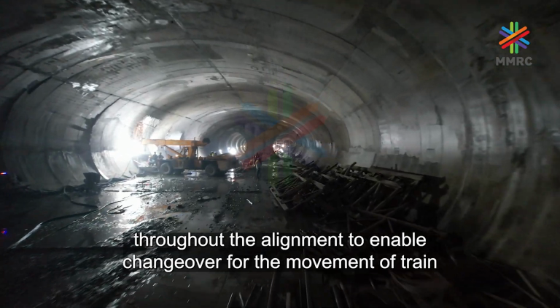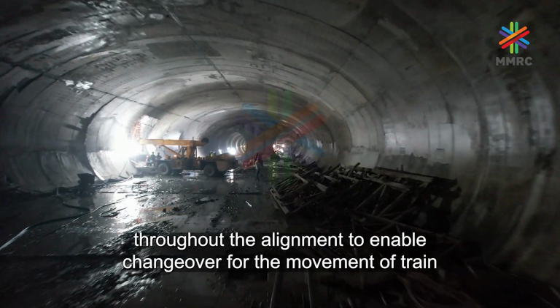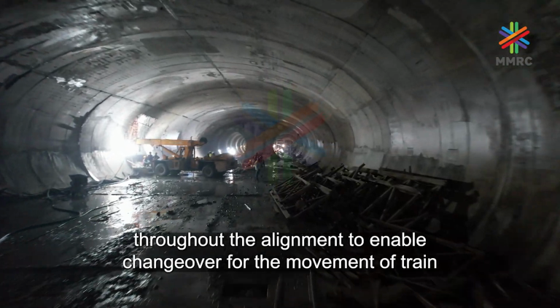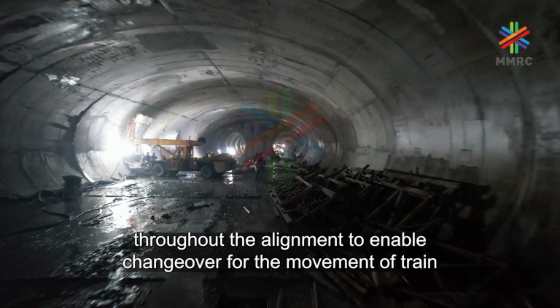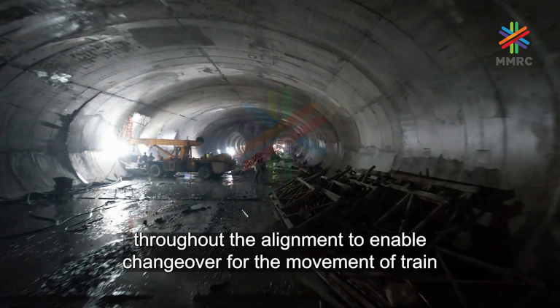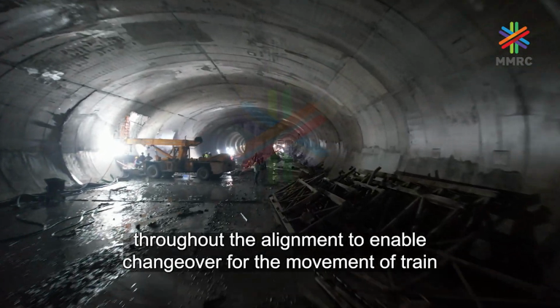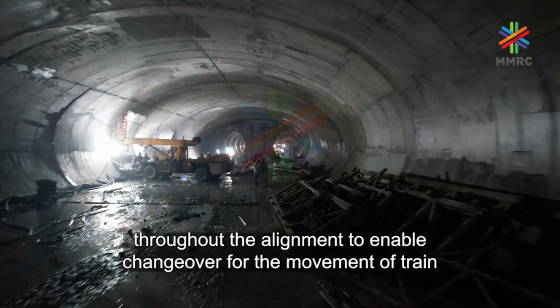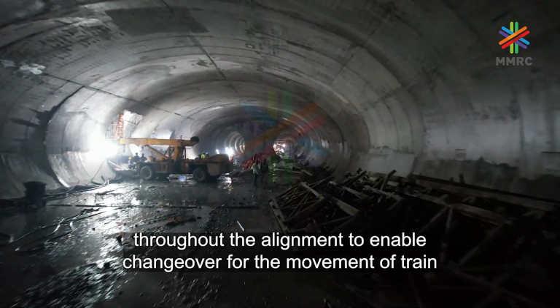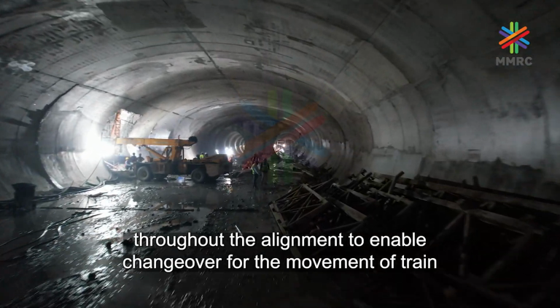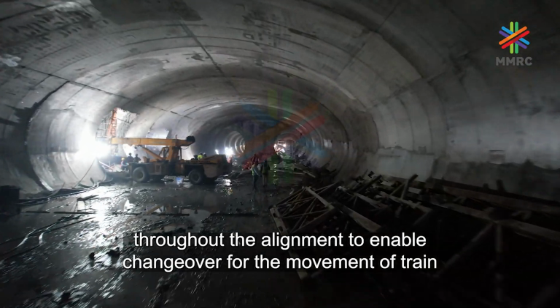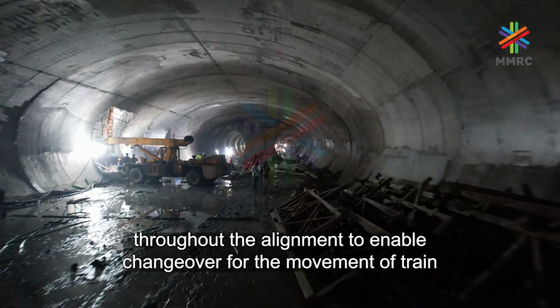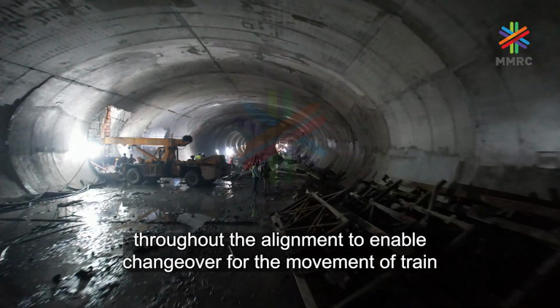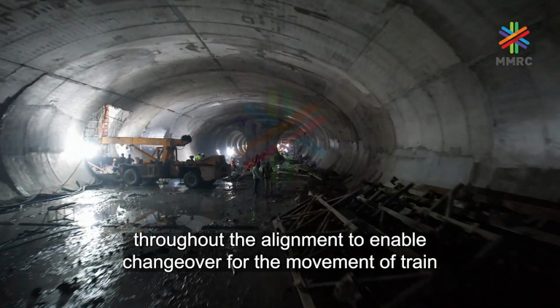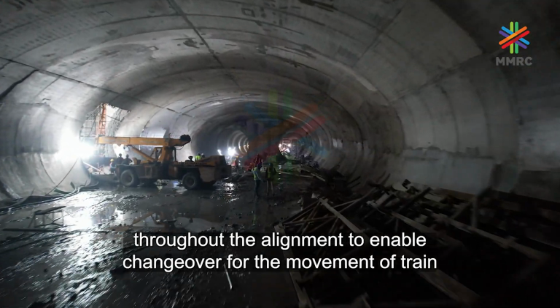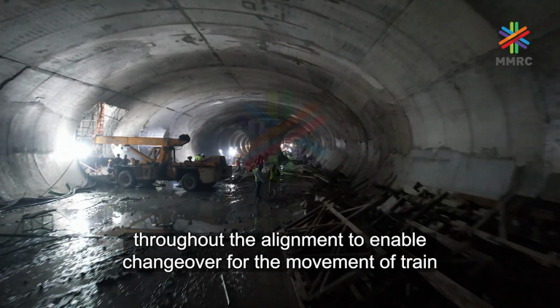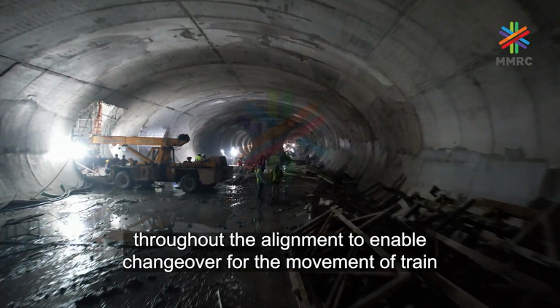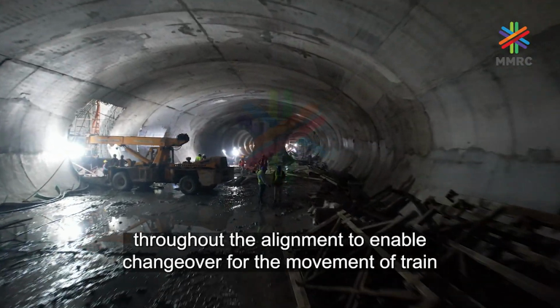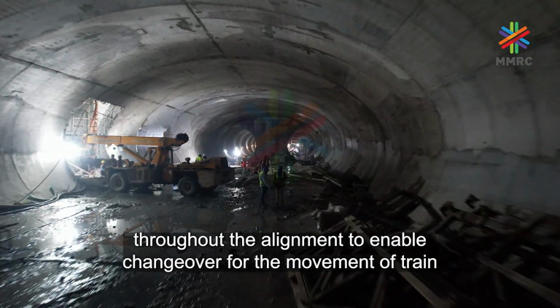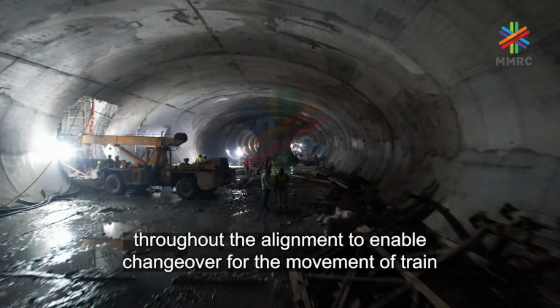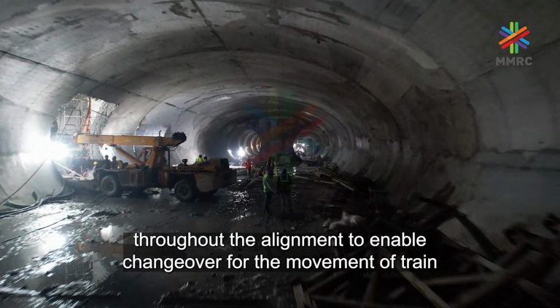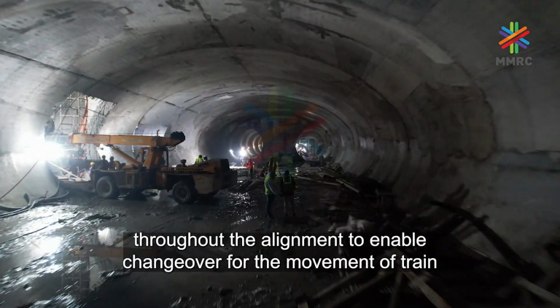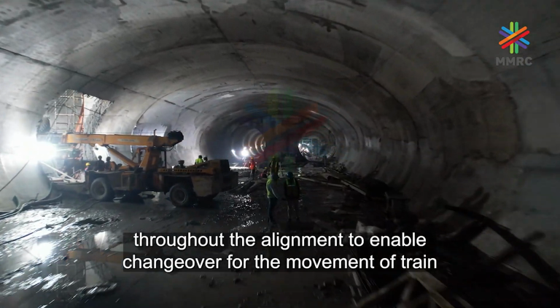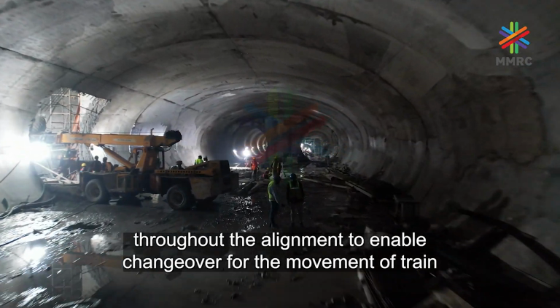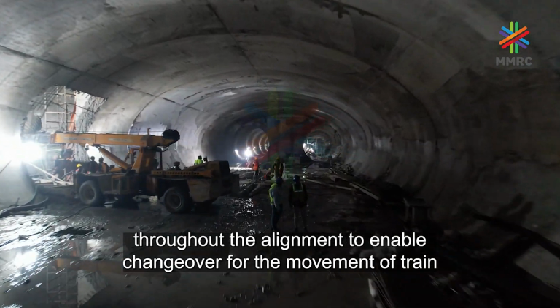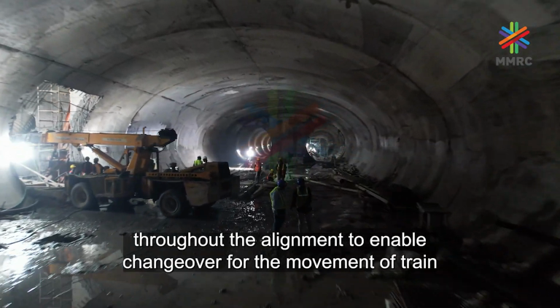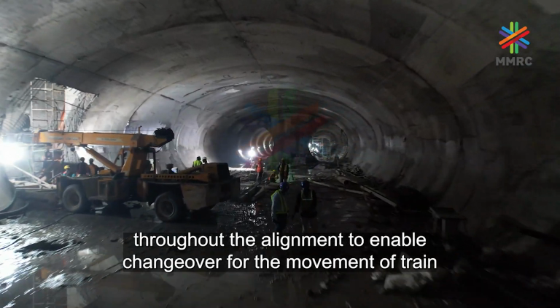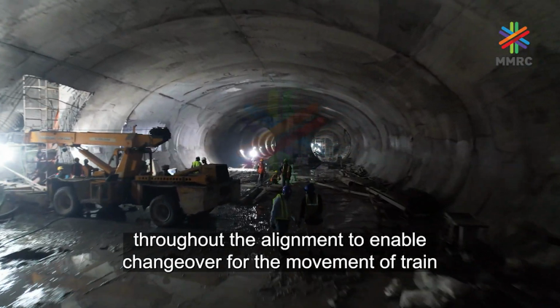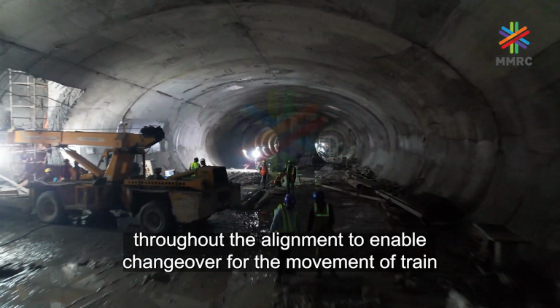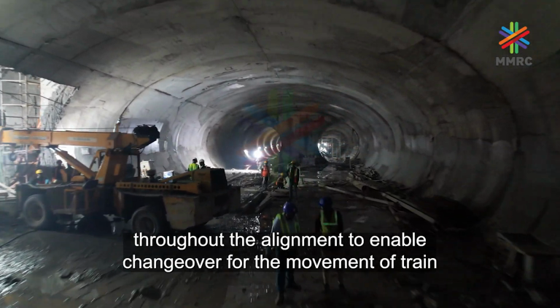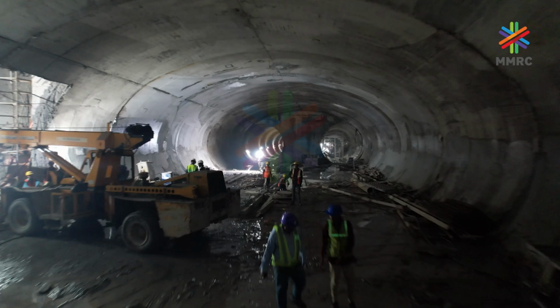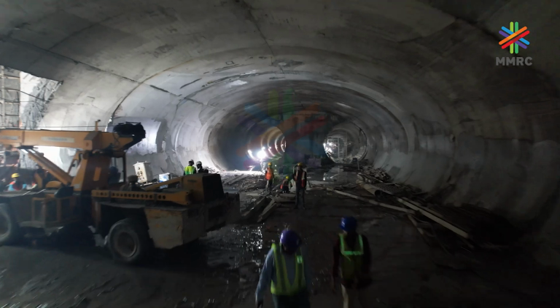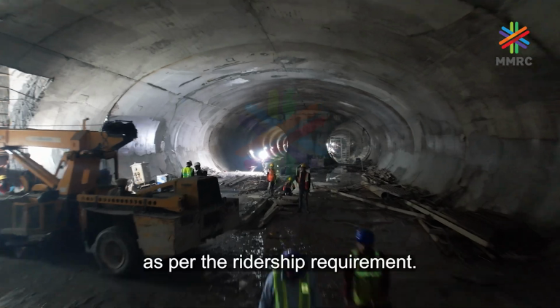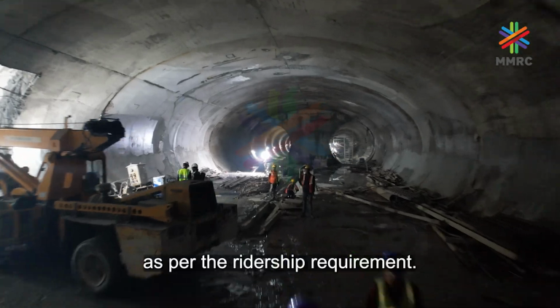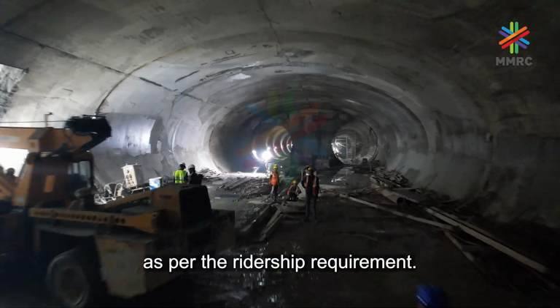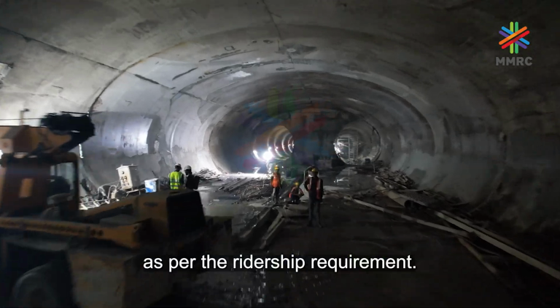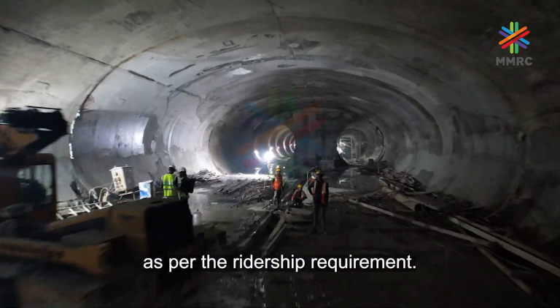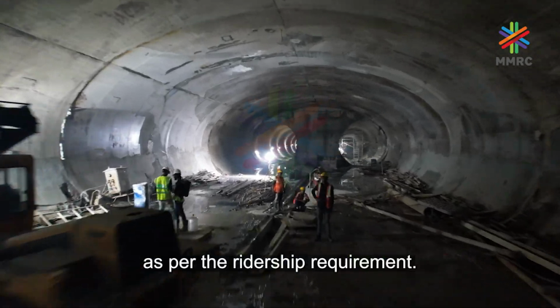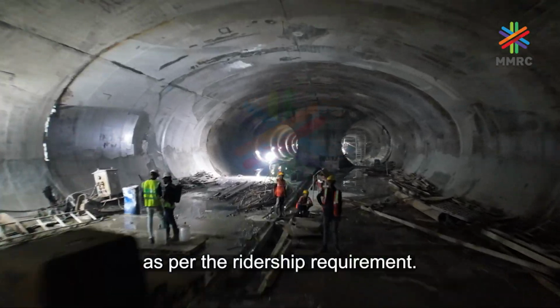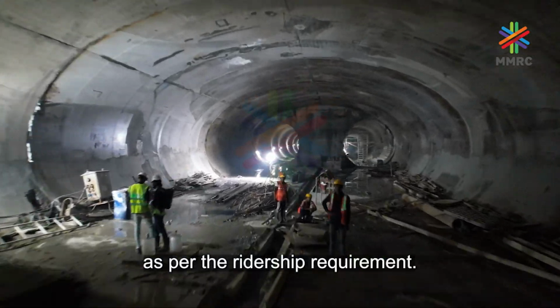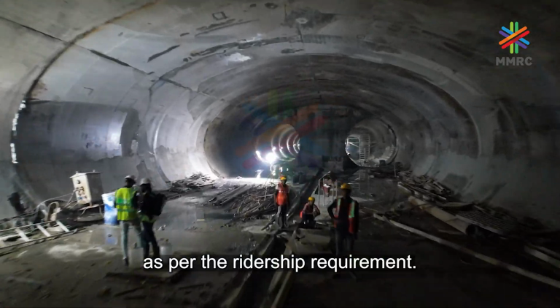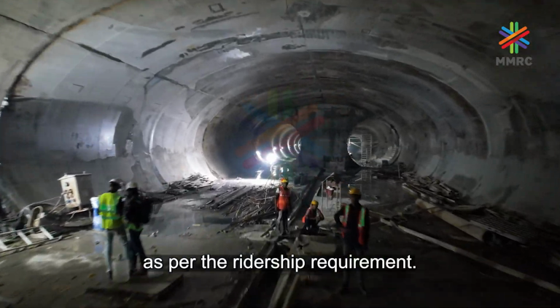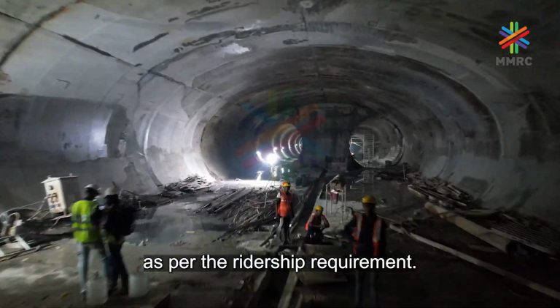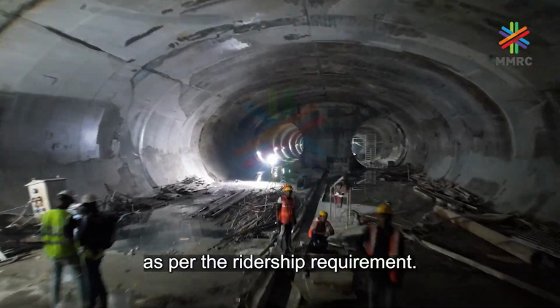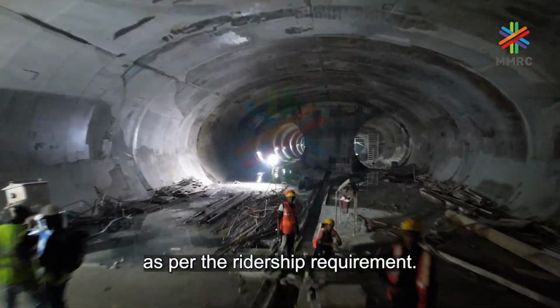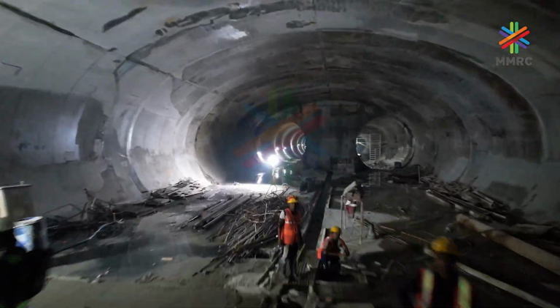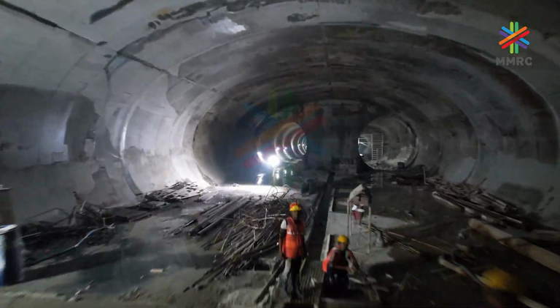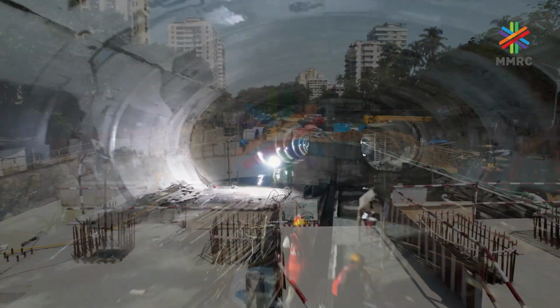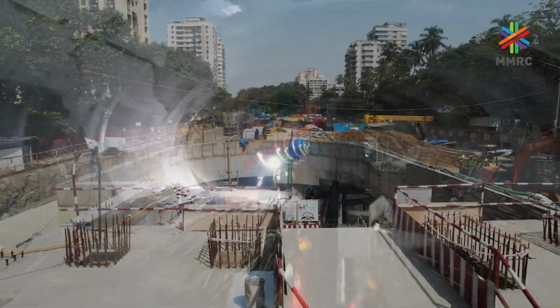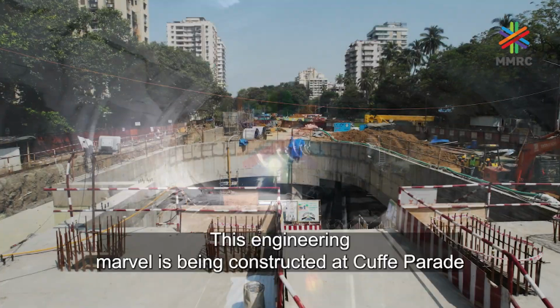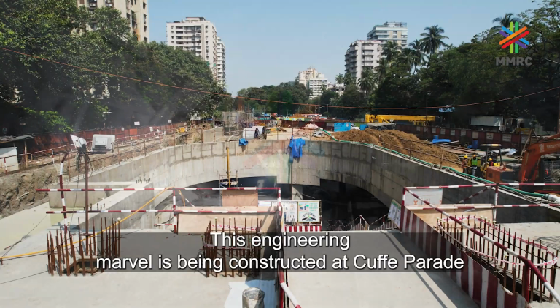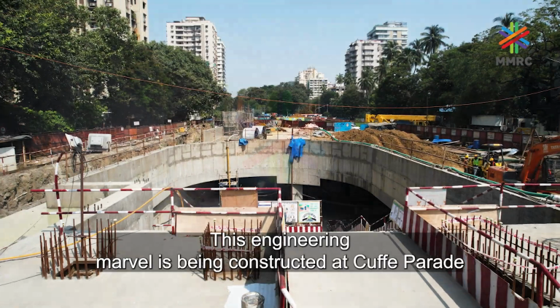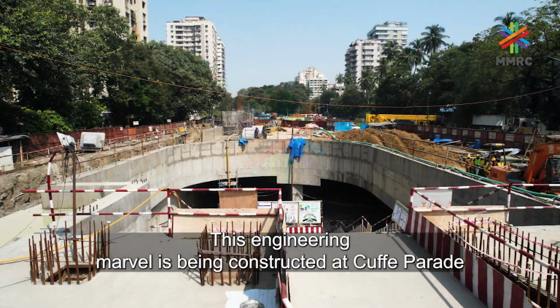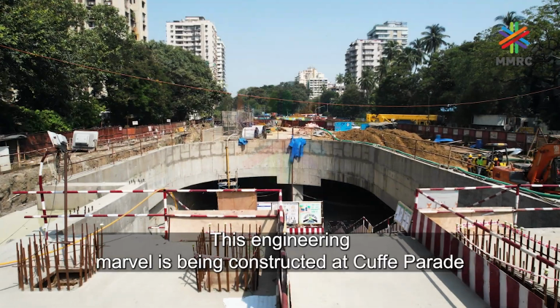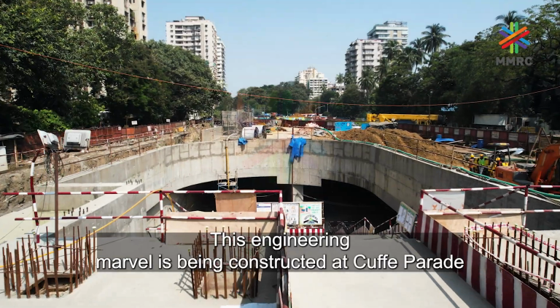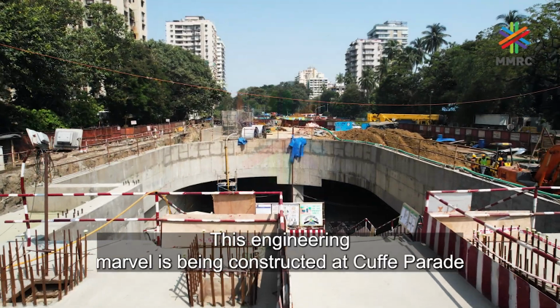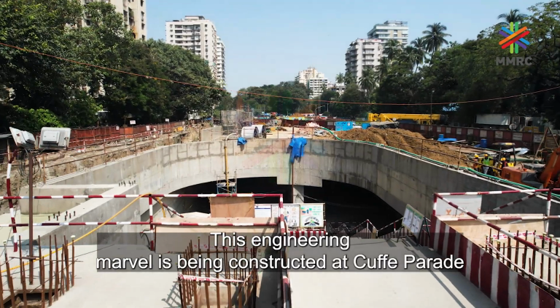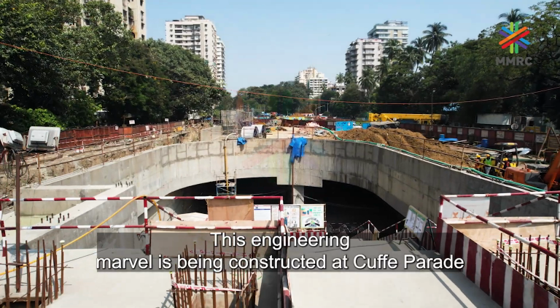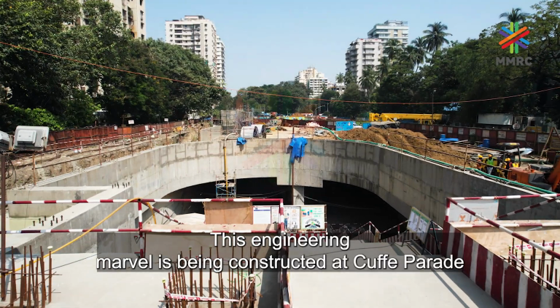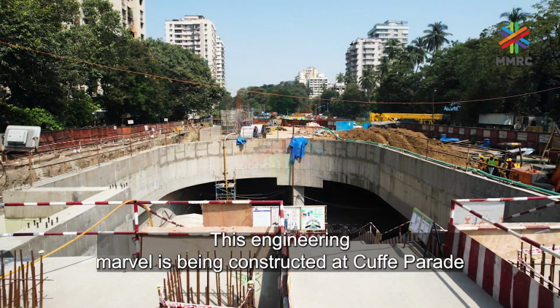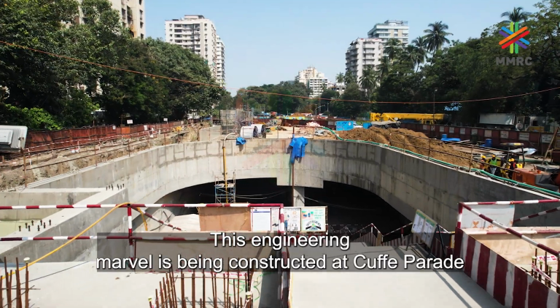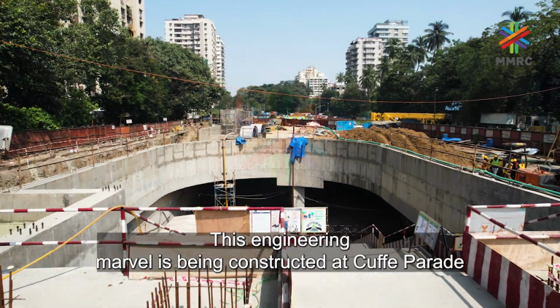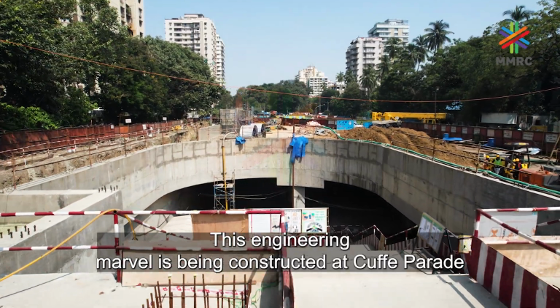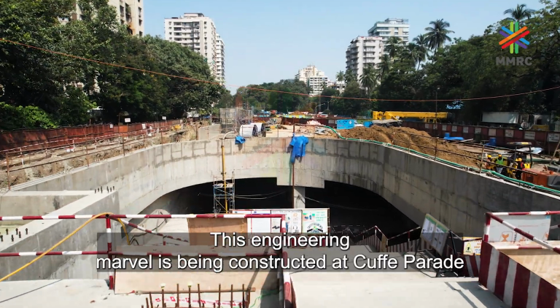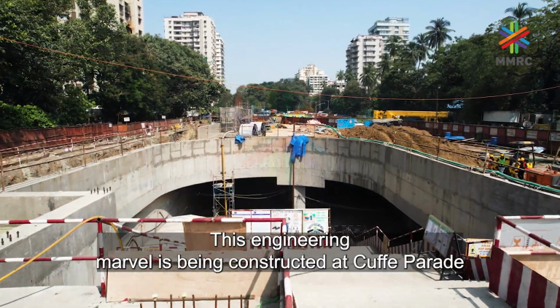Crossovers are placed at terminal stations for operational and stabling requirements. Apart from this, they are approximately equidistantly placed throughout the alignment to enable changeover for the movement of trains.